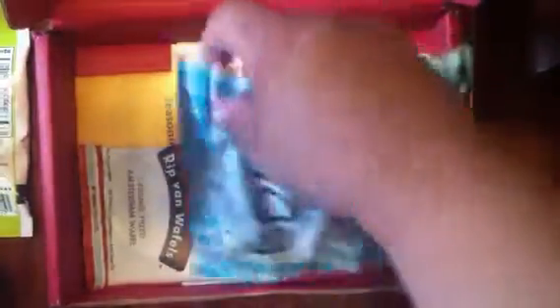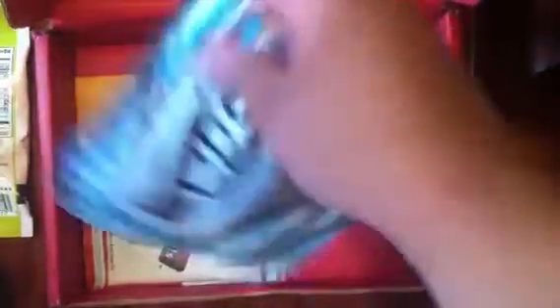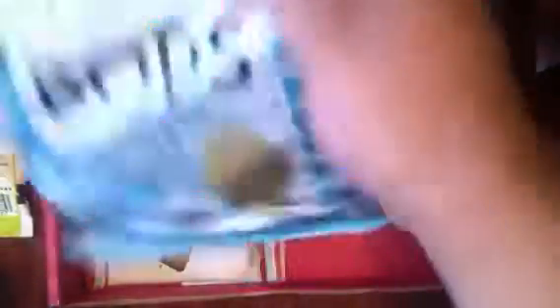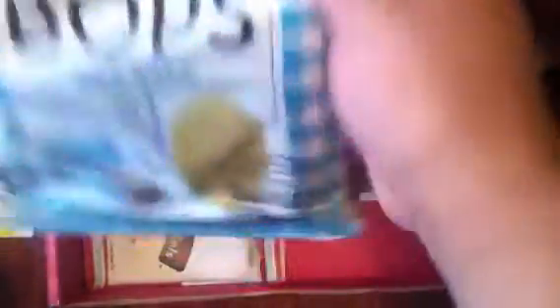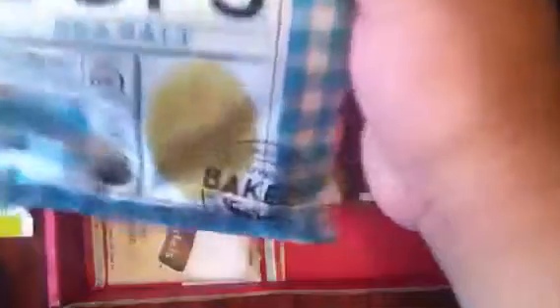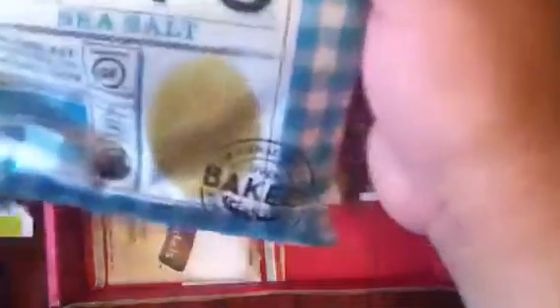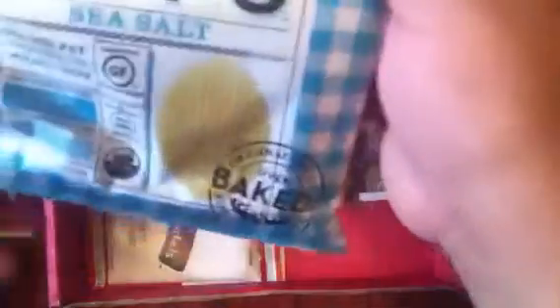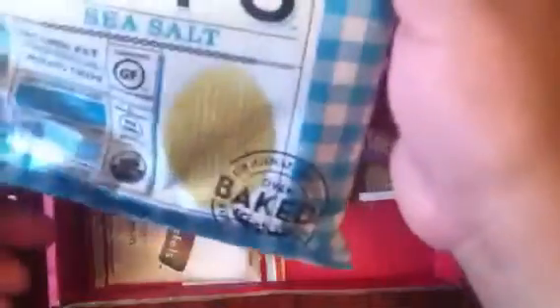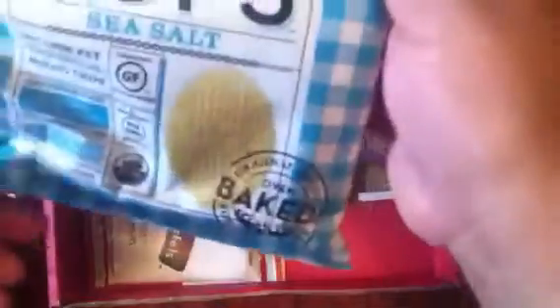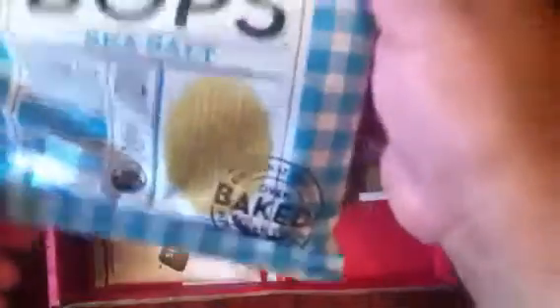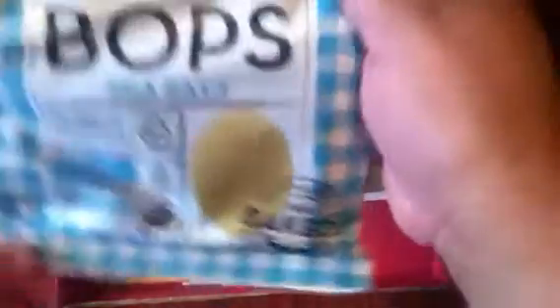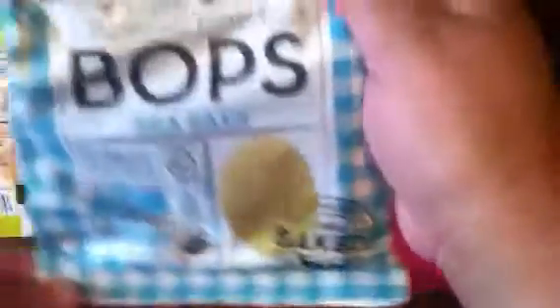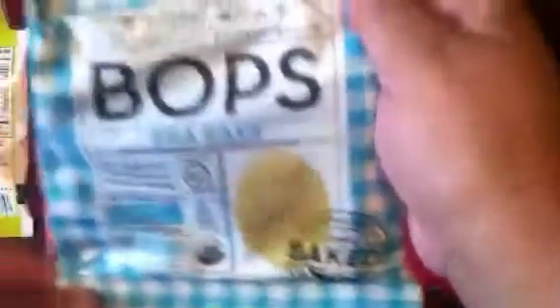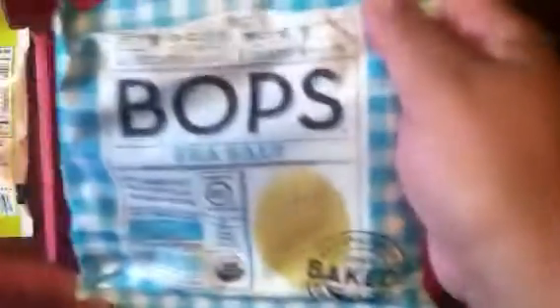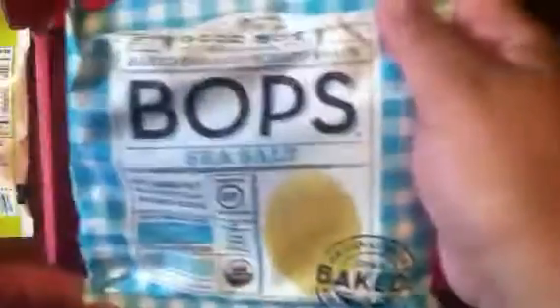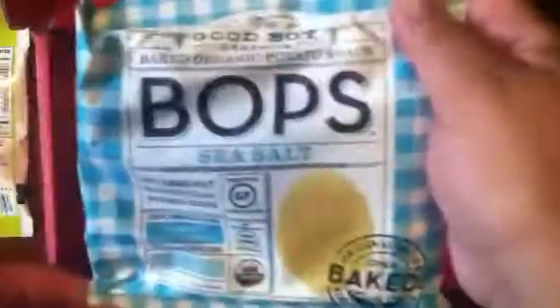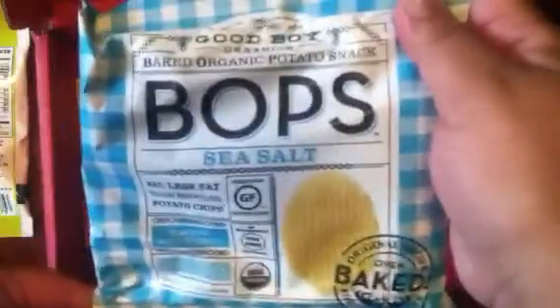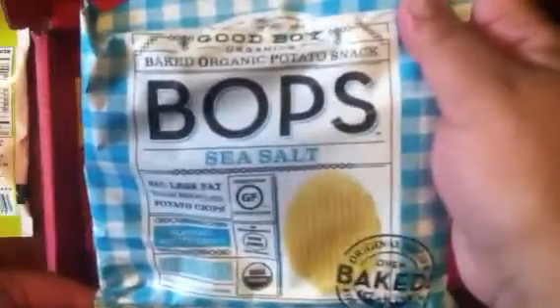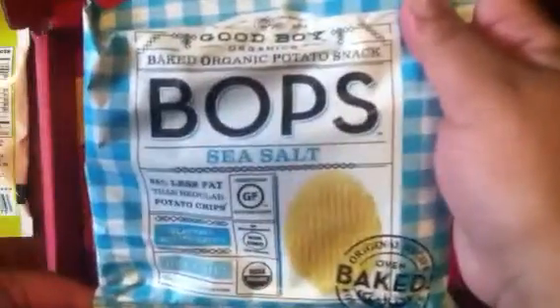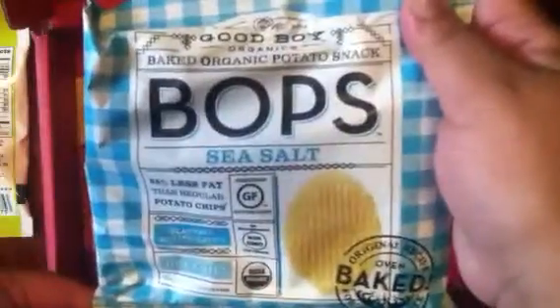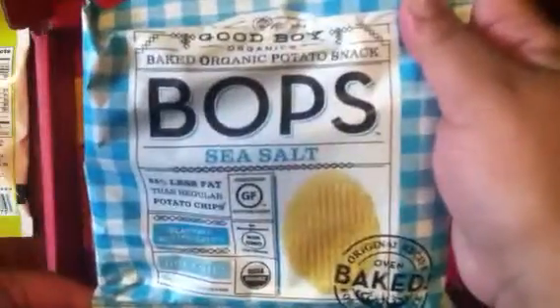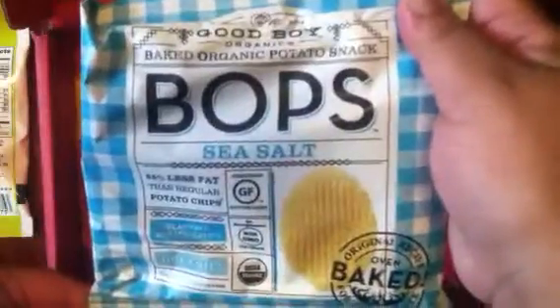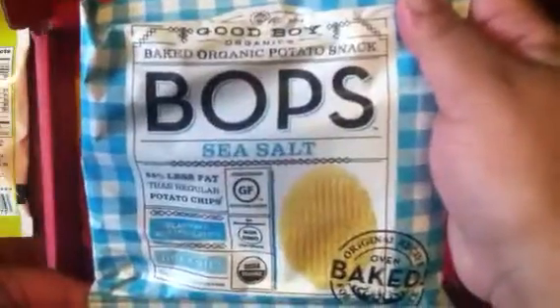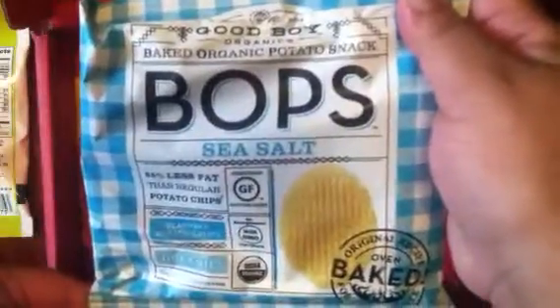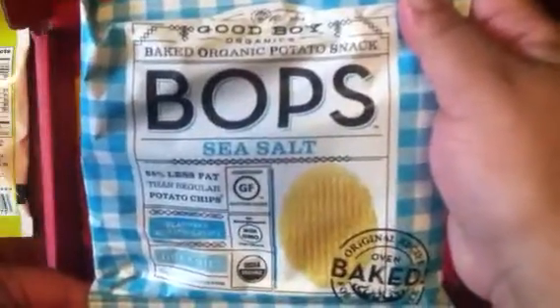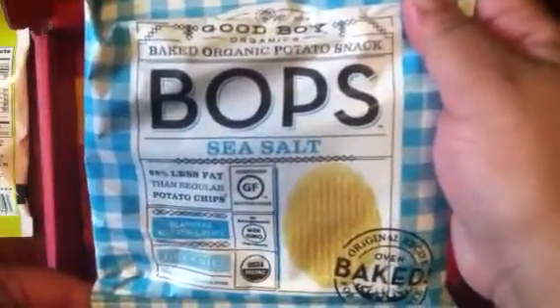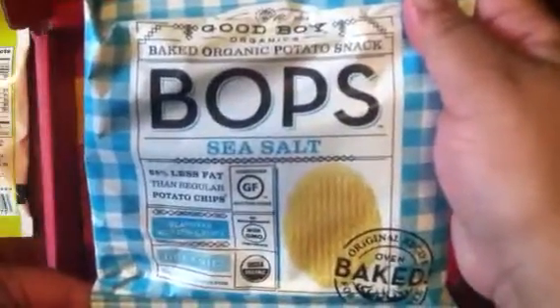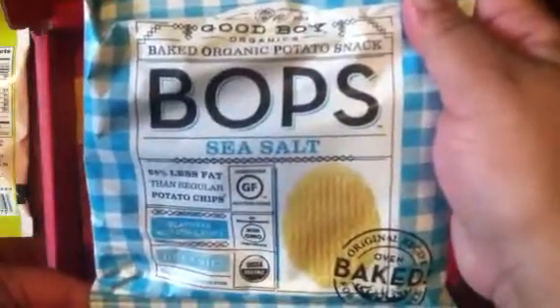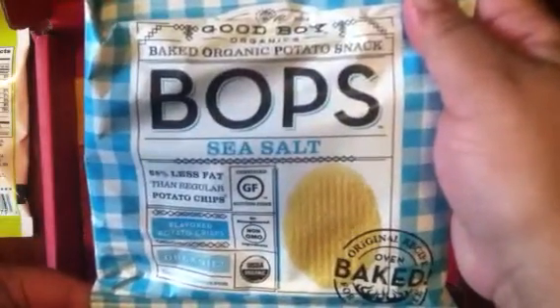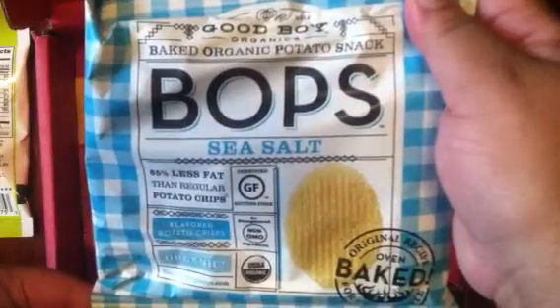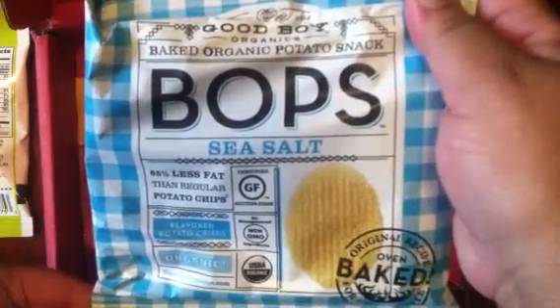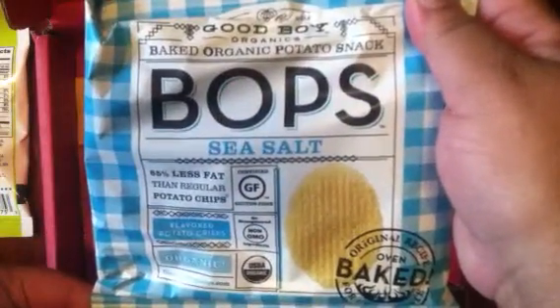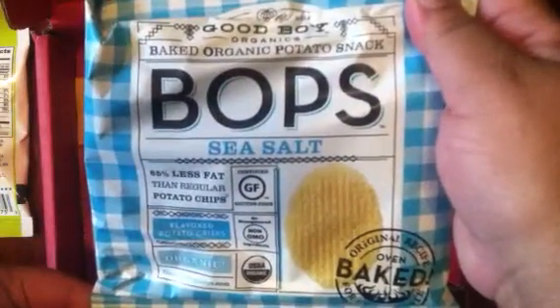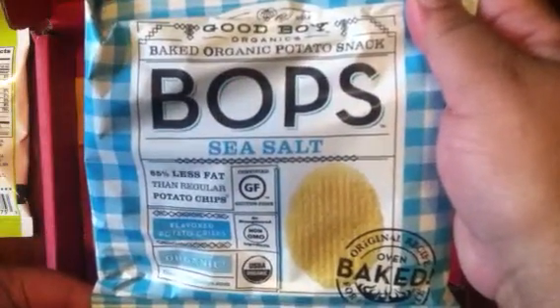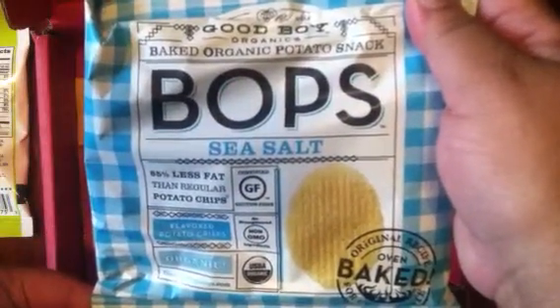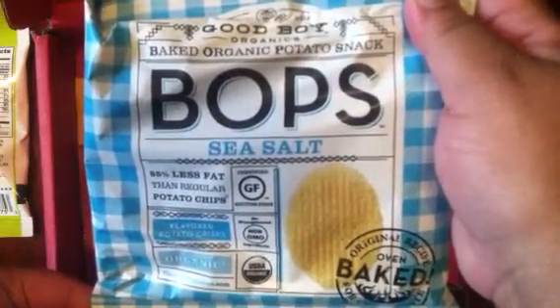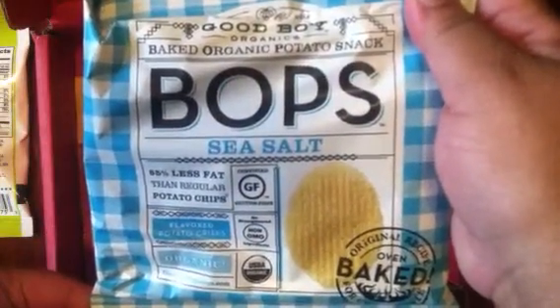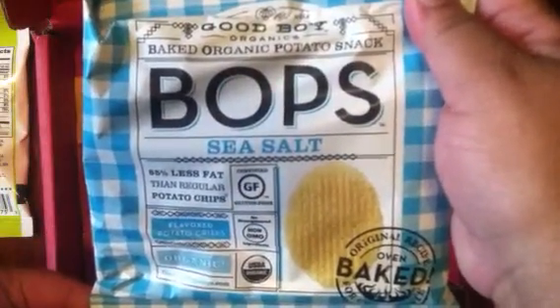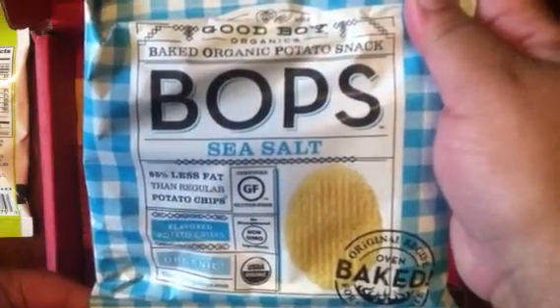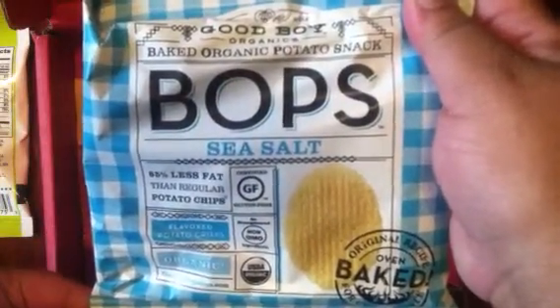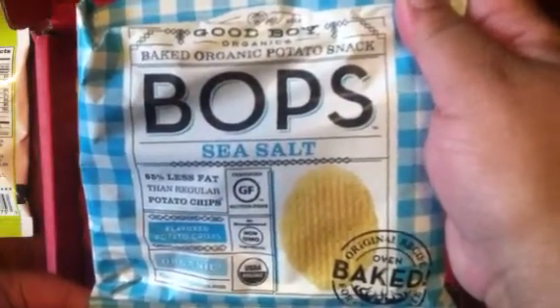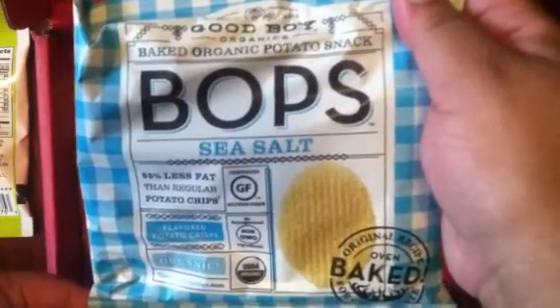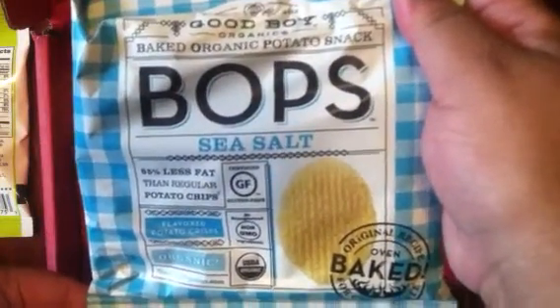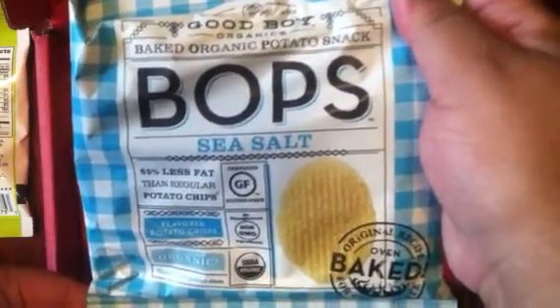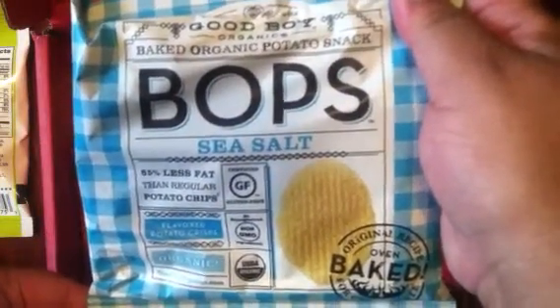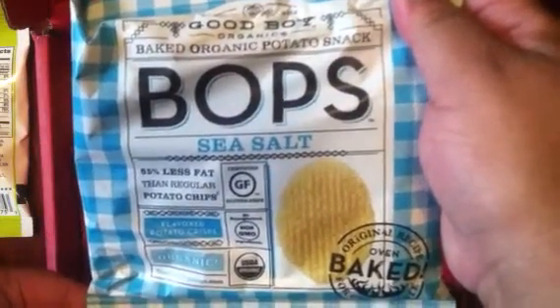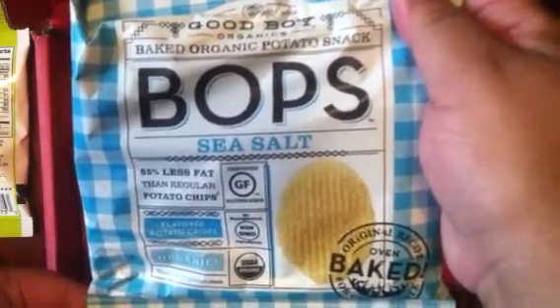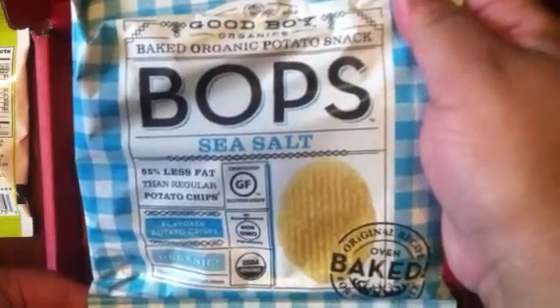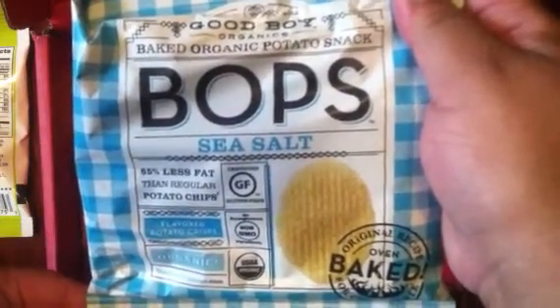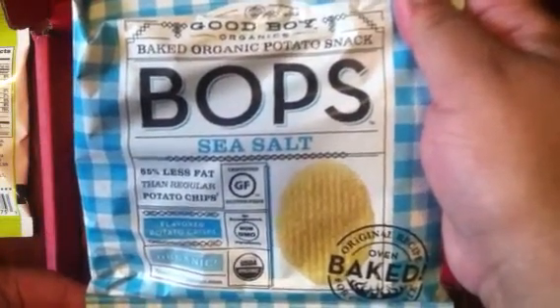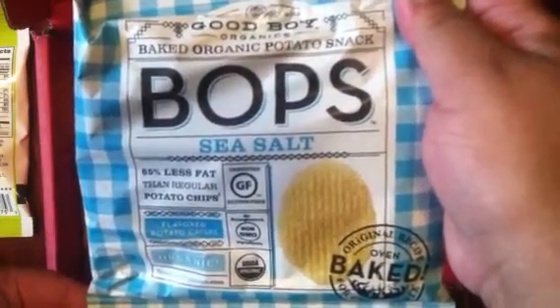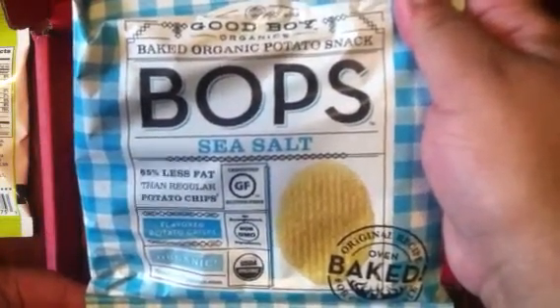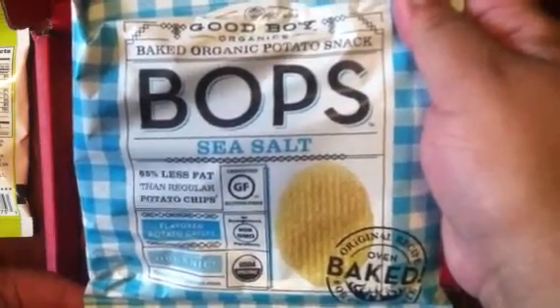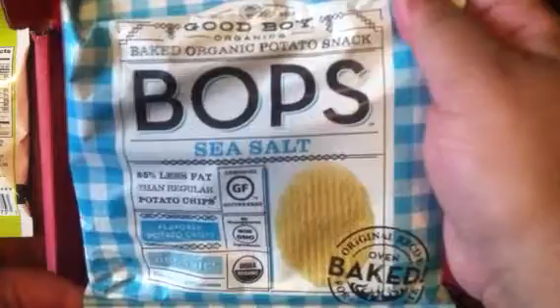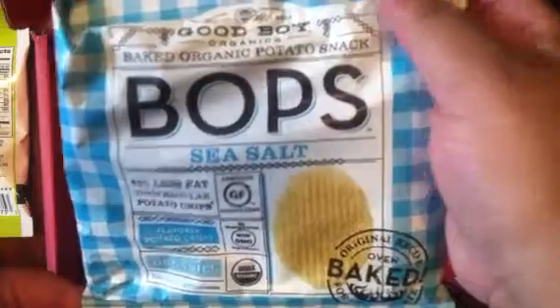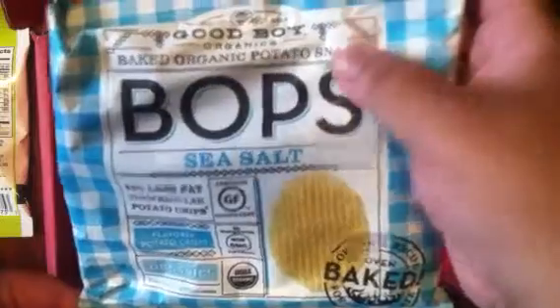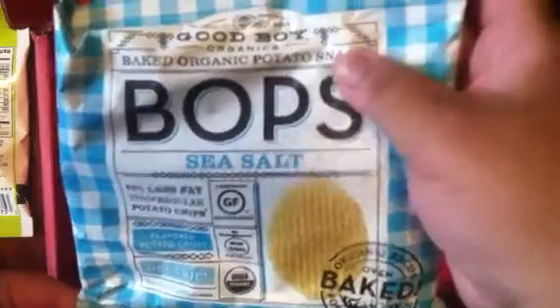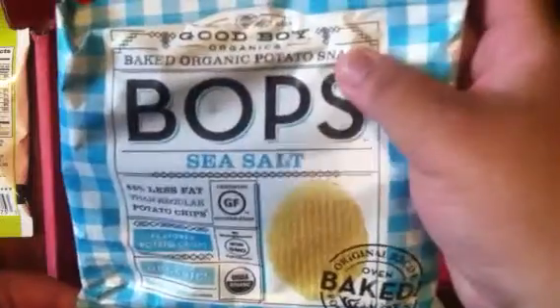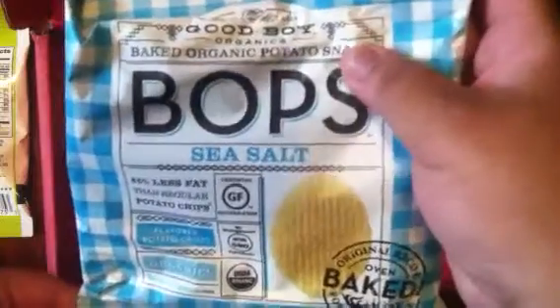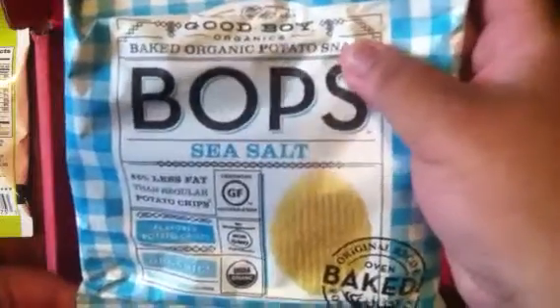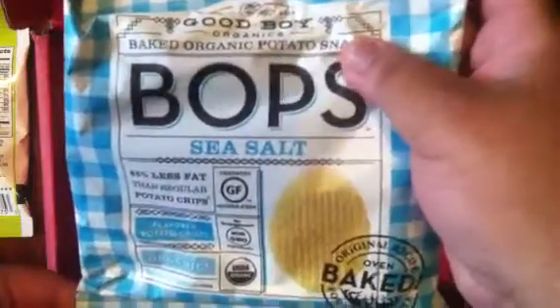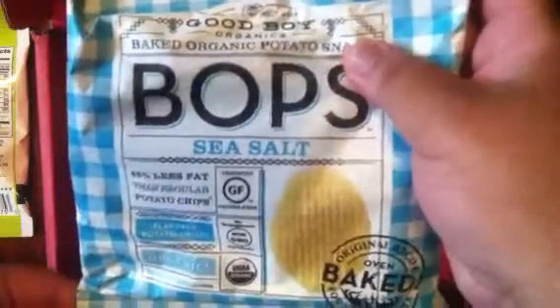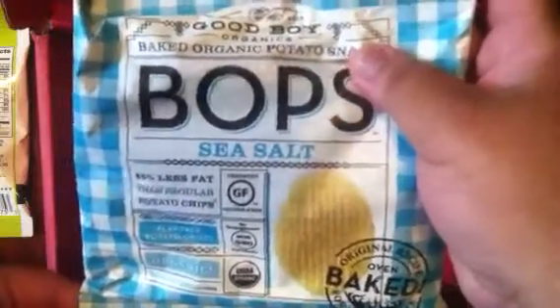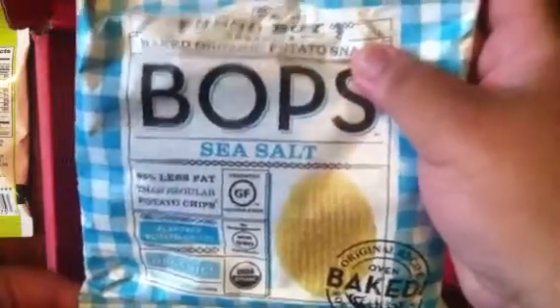Next are these Good Boy Organics Baked Organic Potato Snacks with Sea Salt. Really cute packaging.